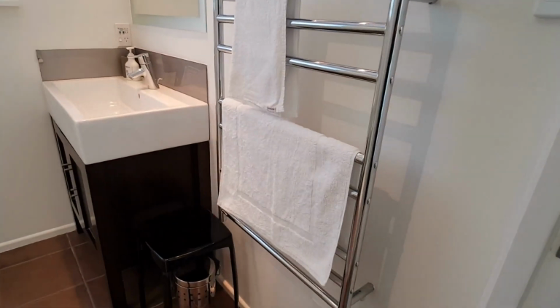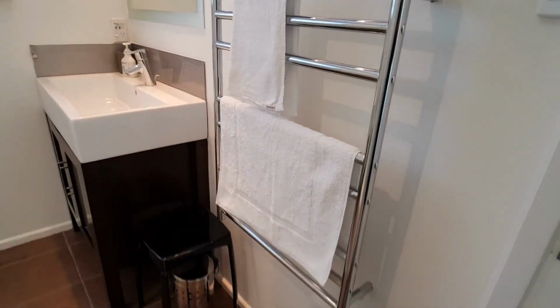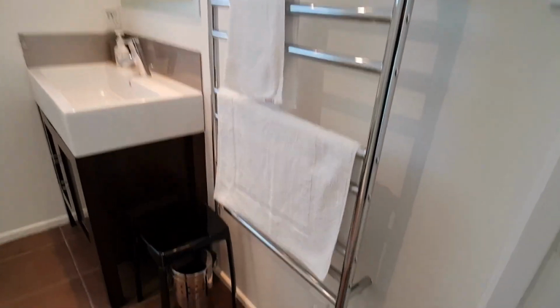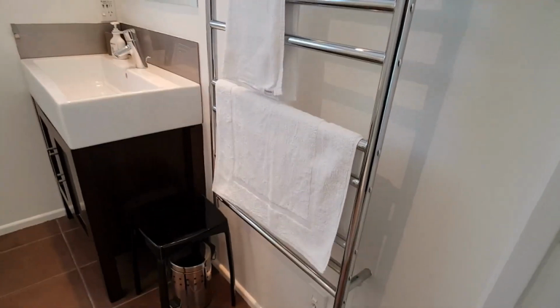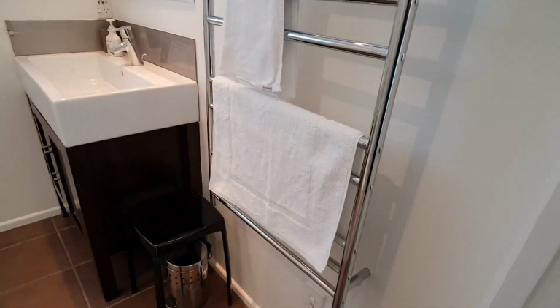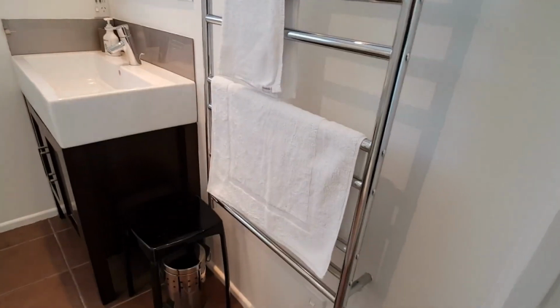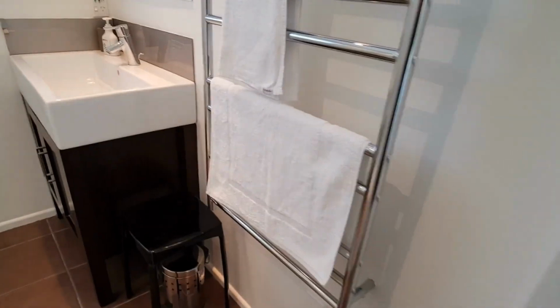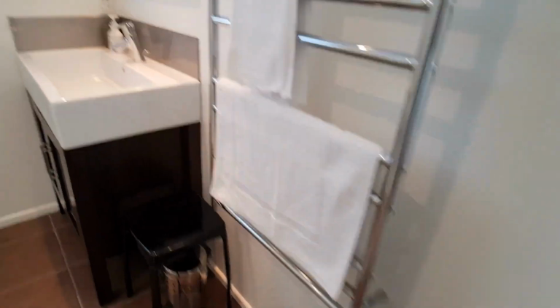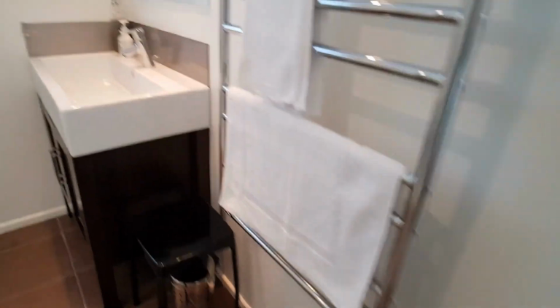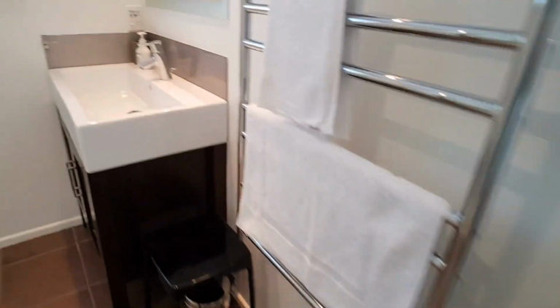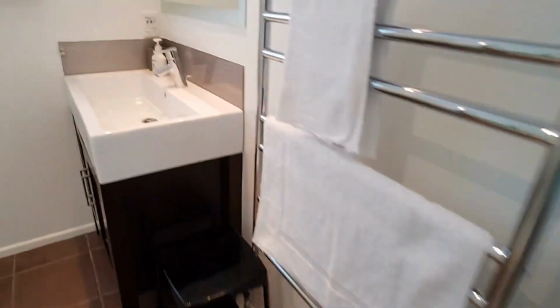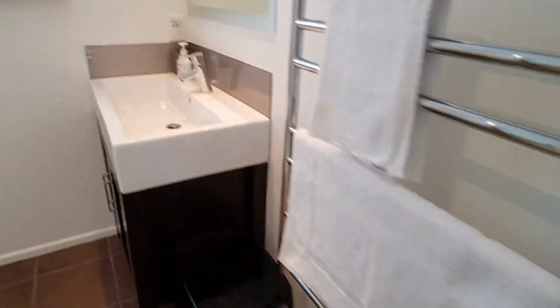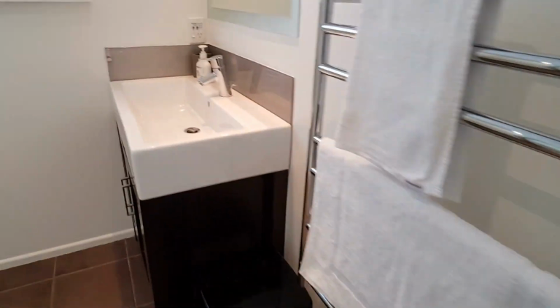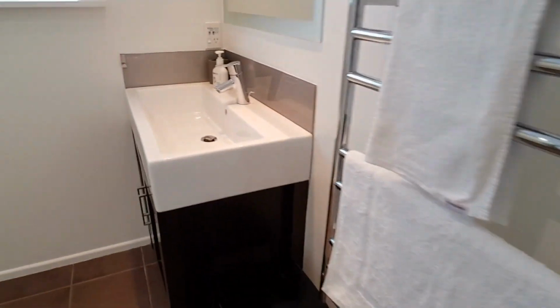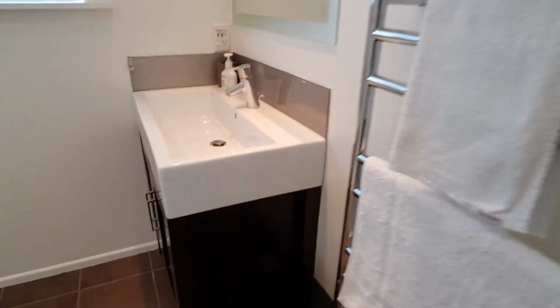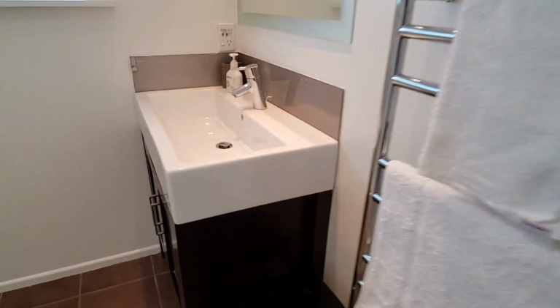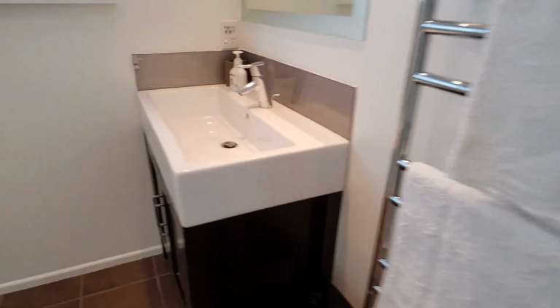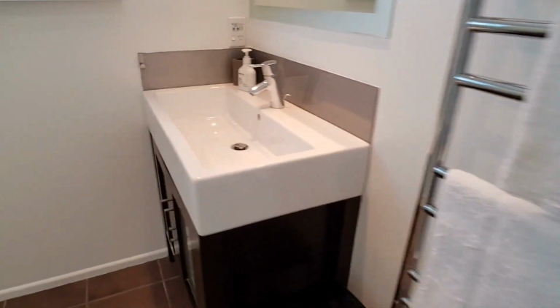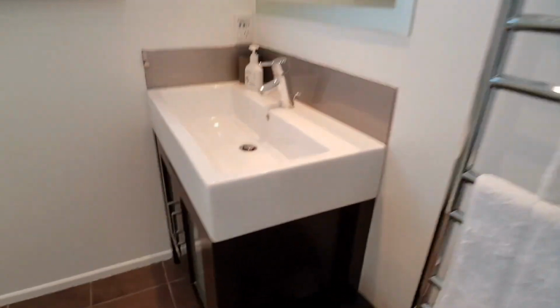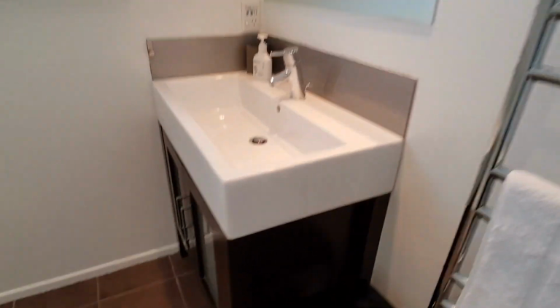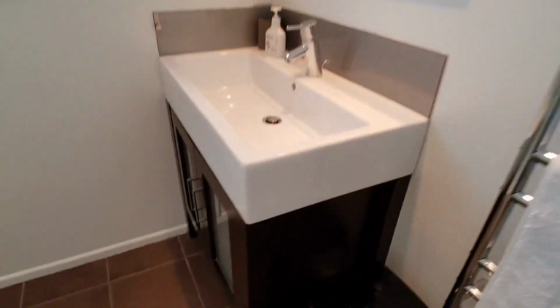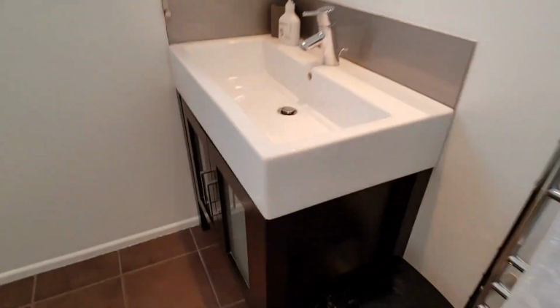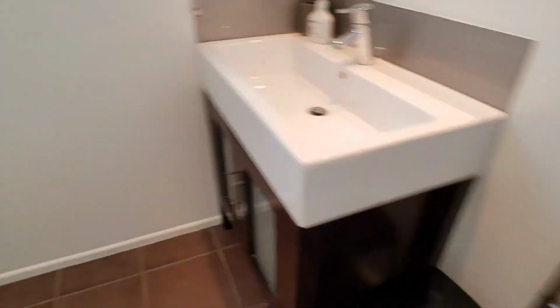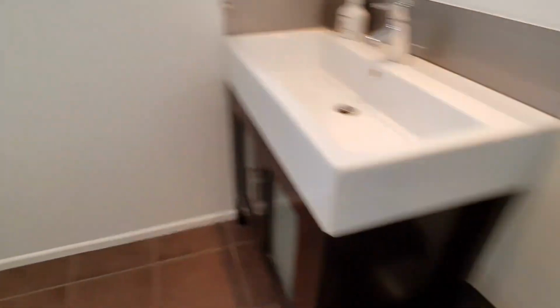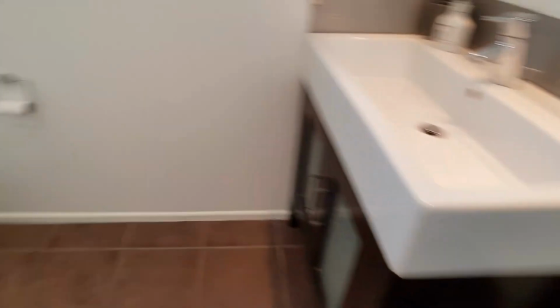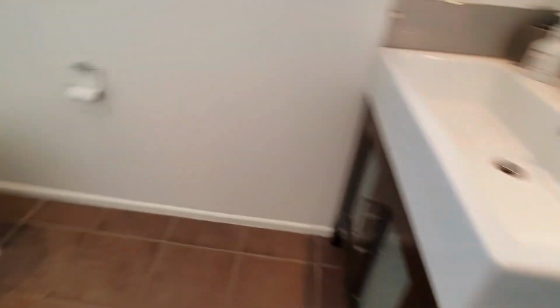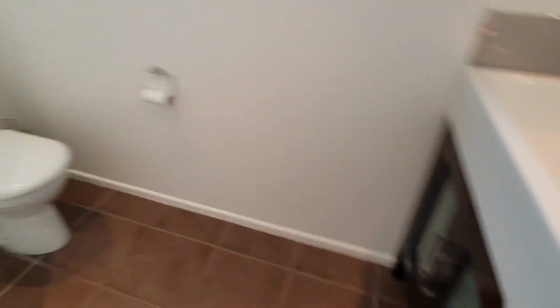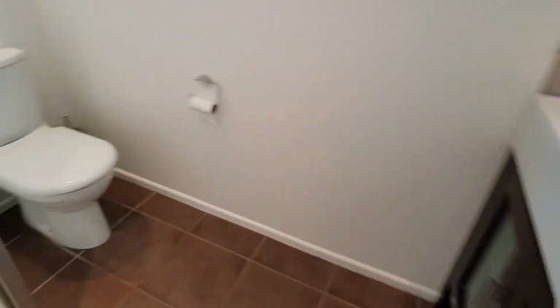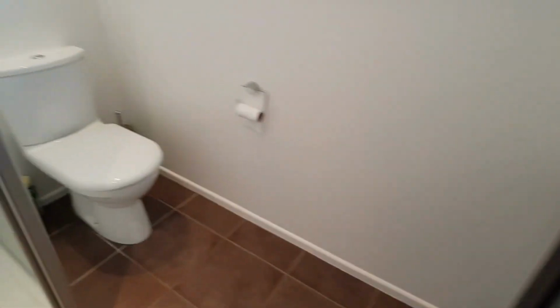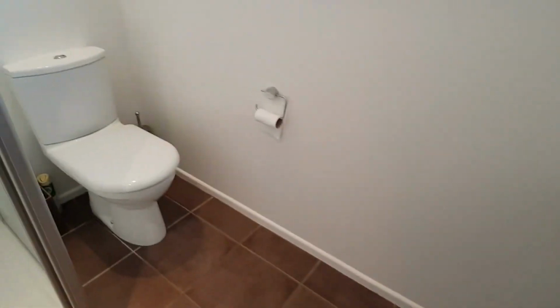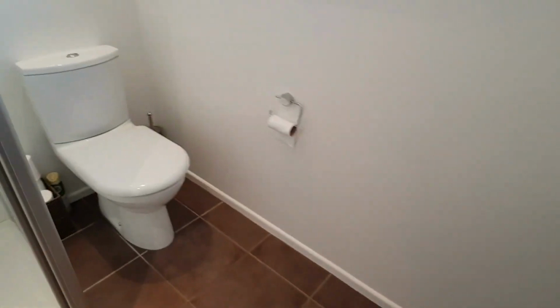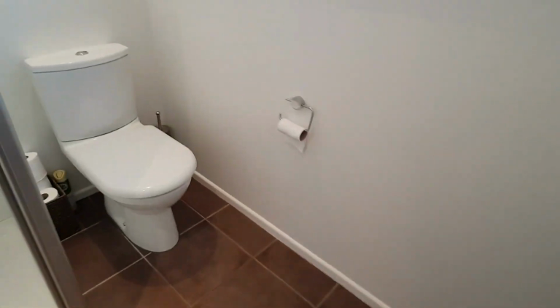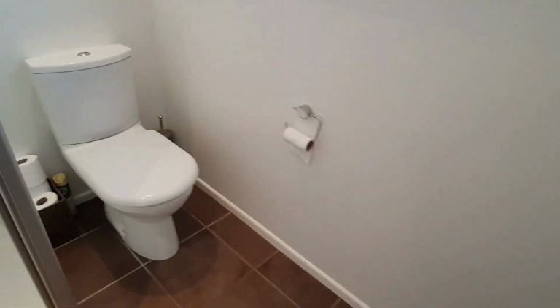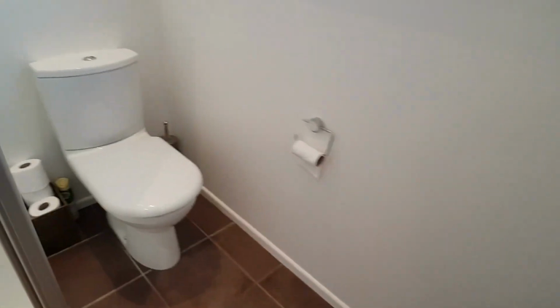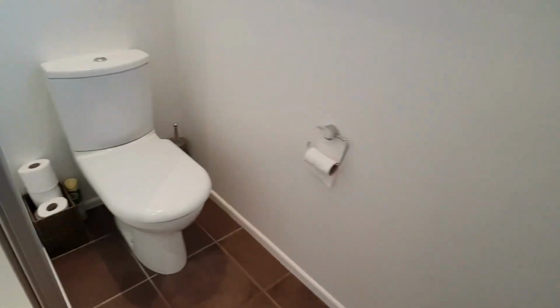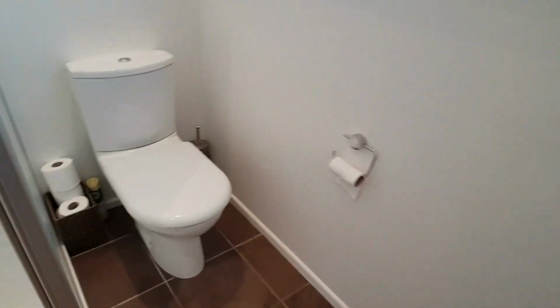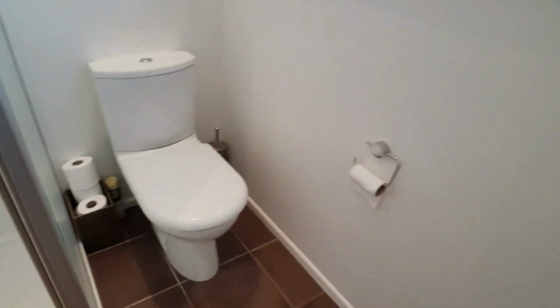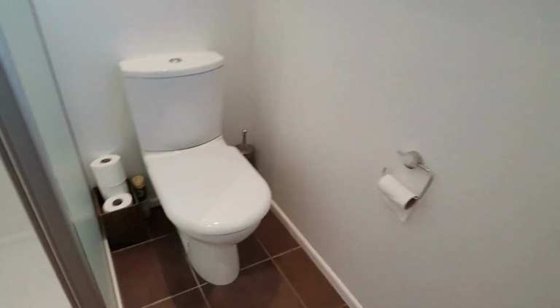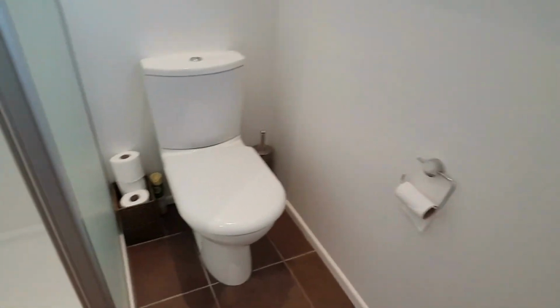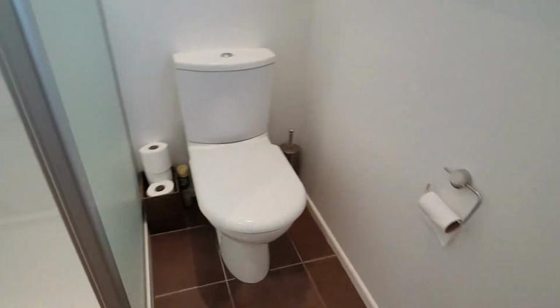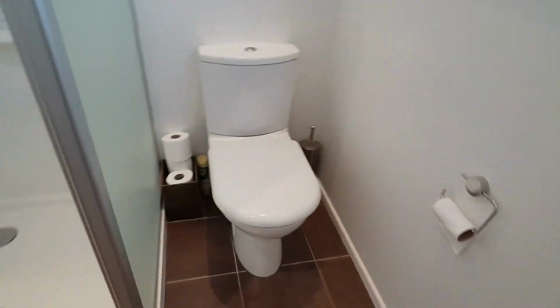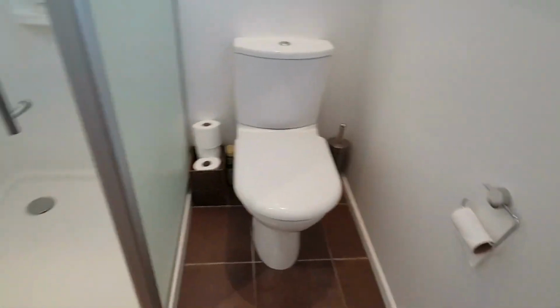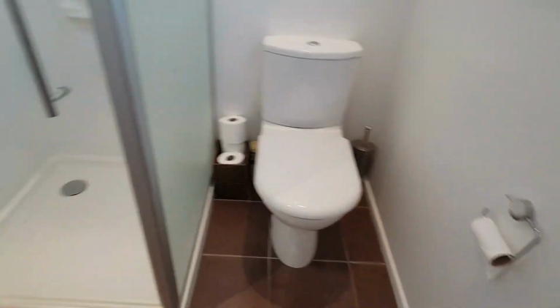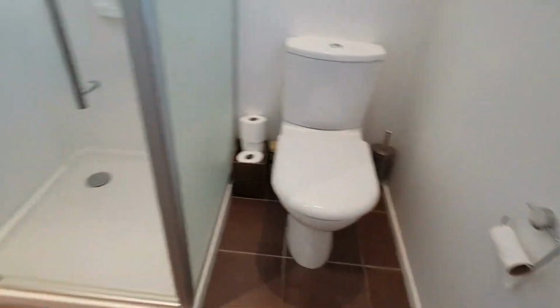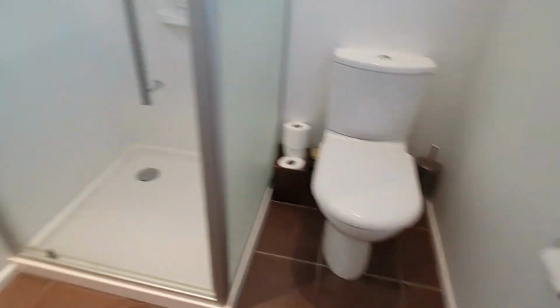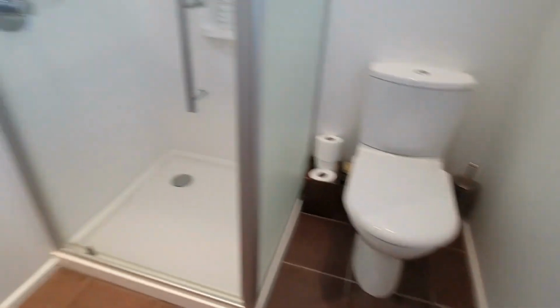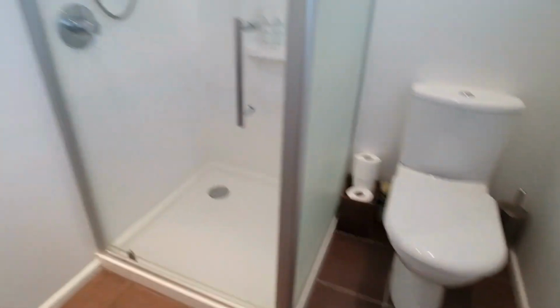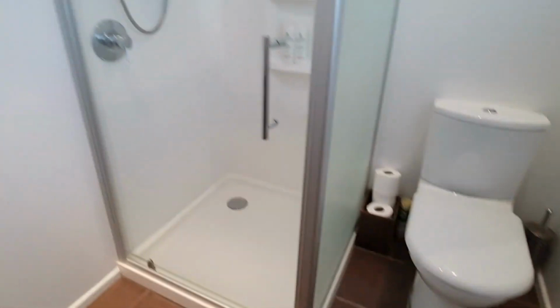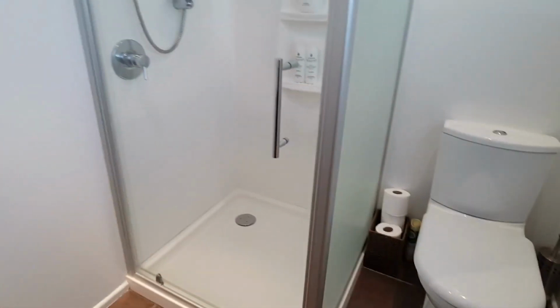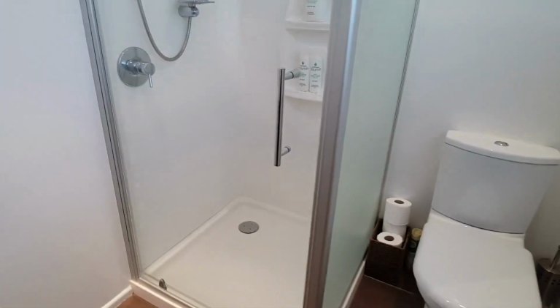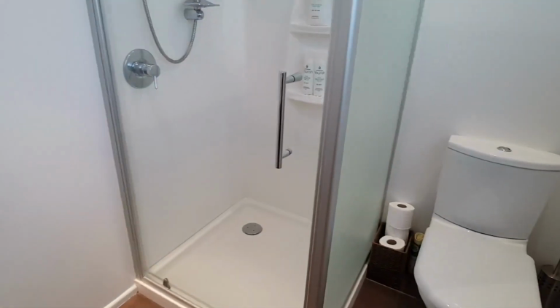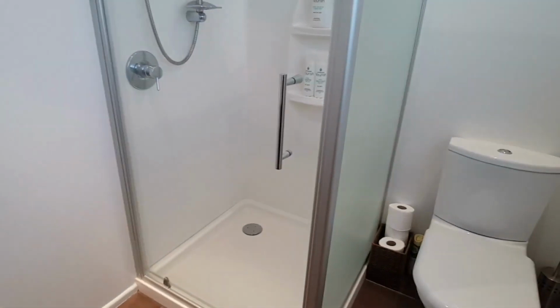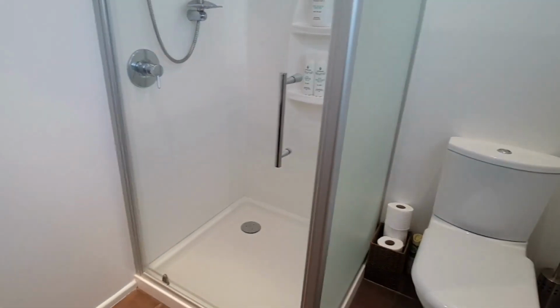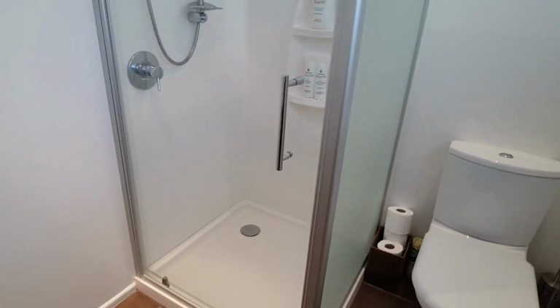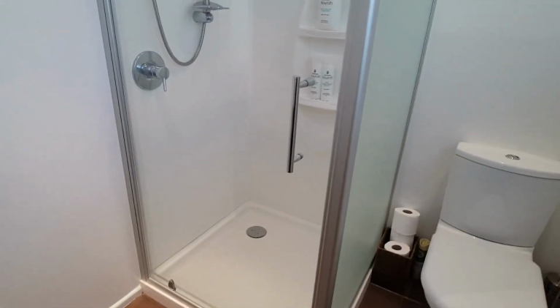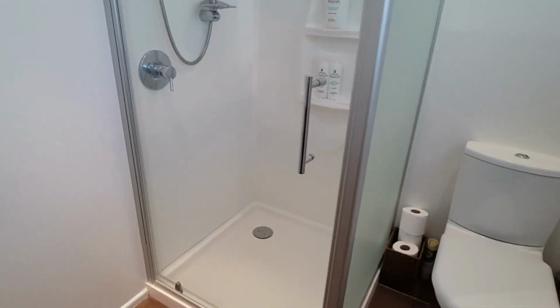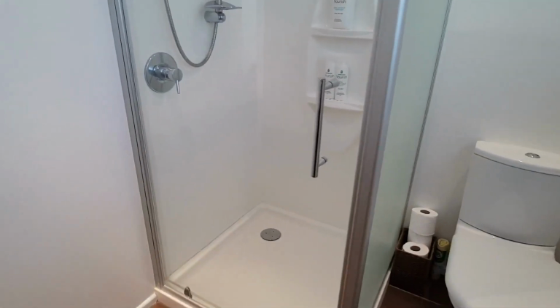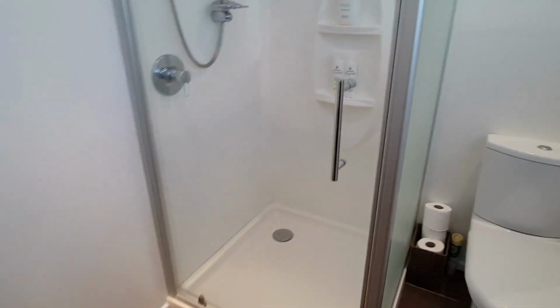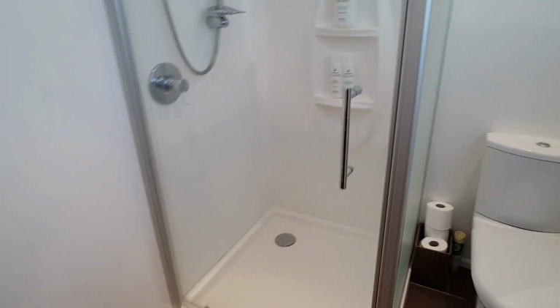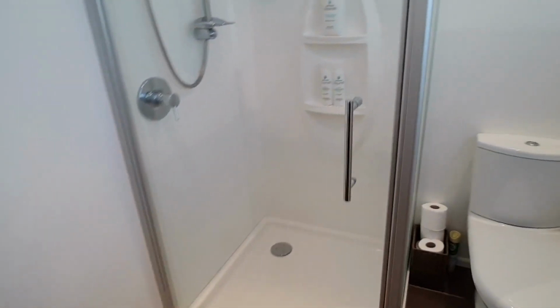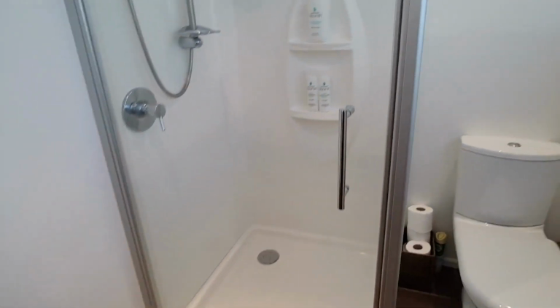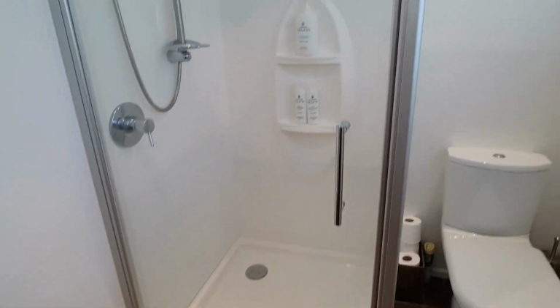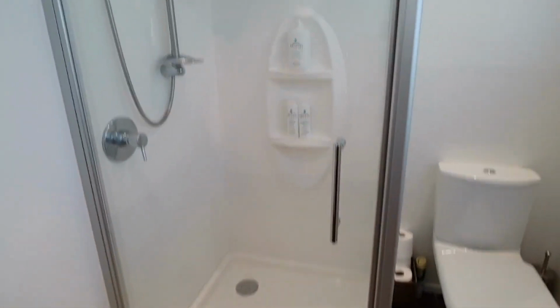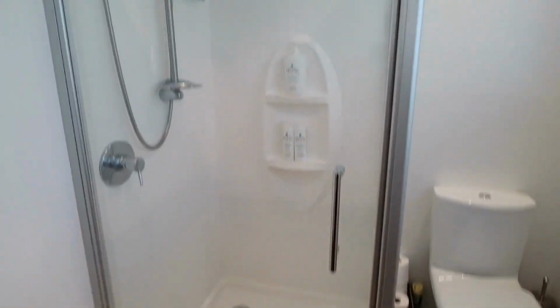The bathroom features a heated towel rail, vanity, toilet, and shower.